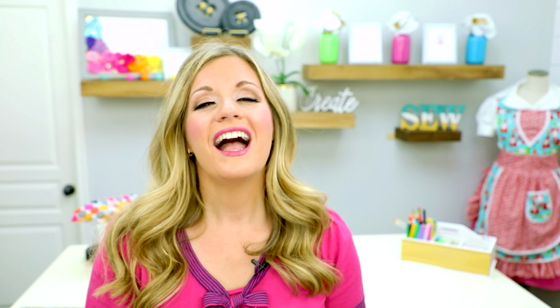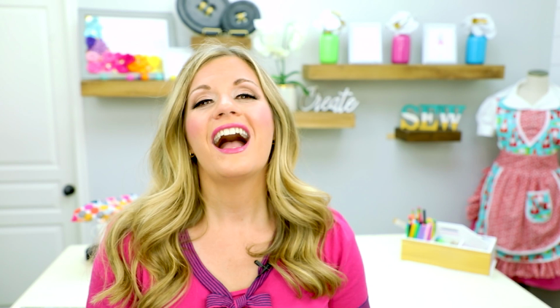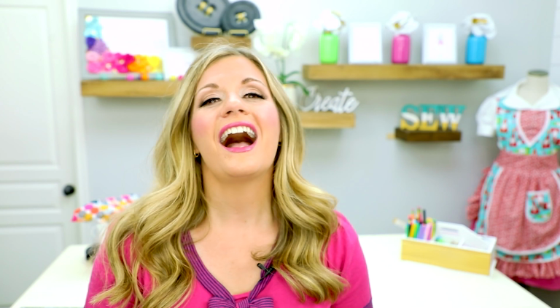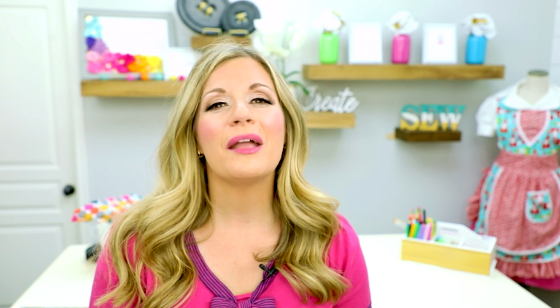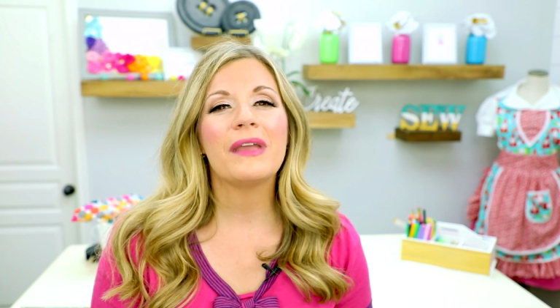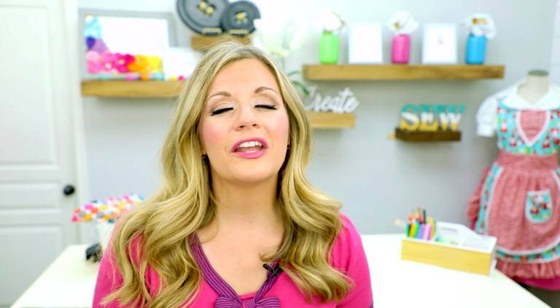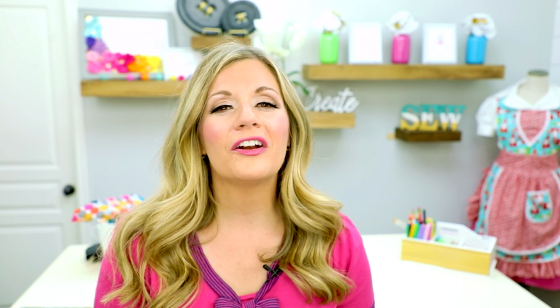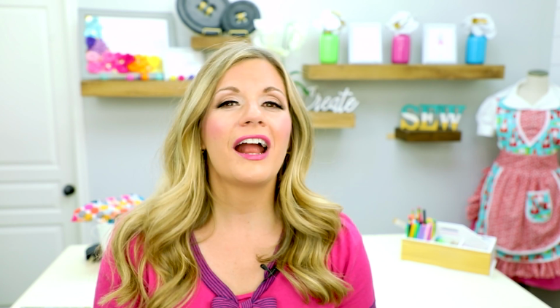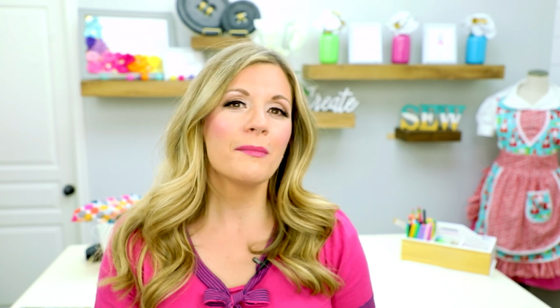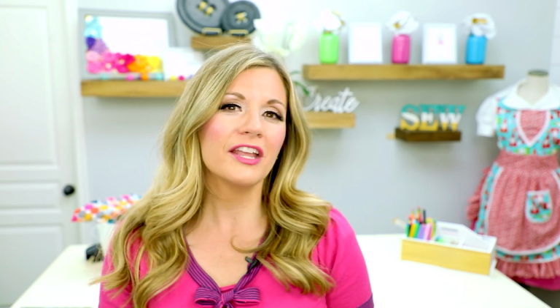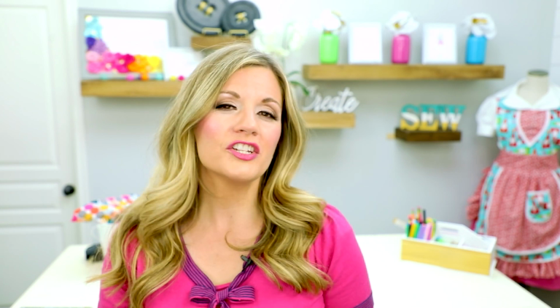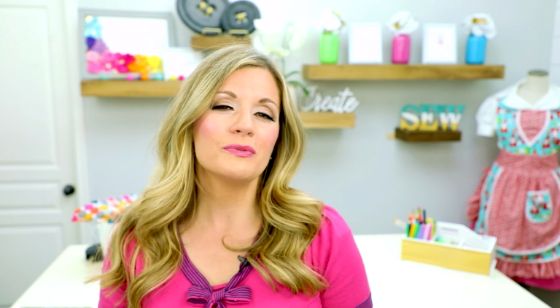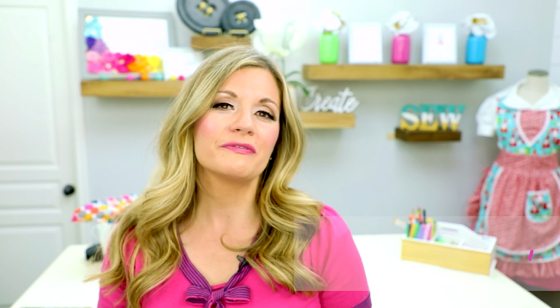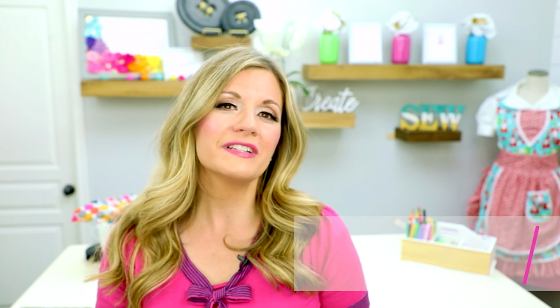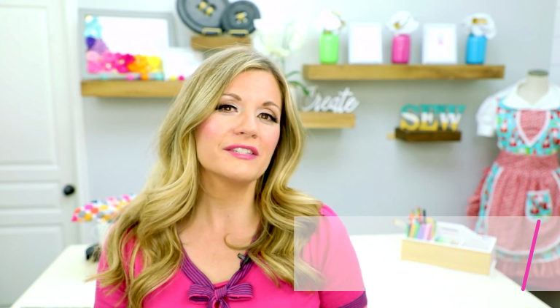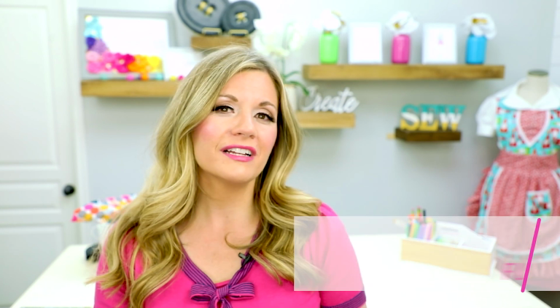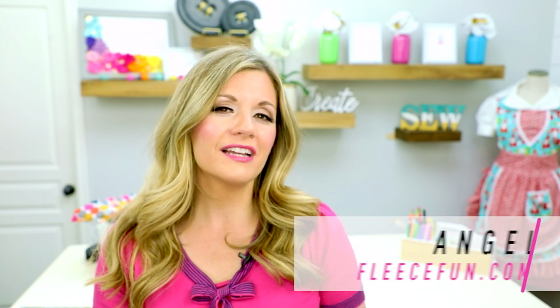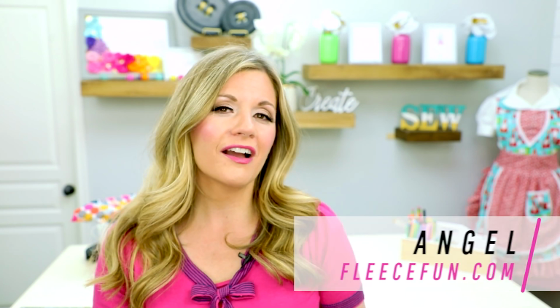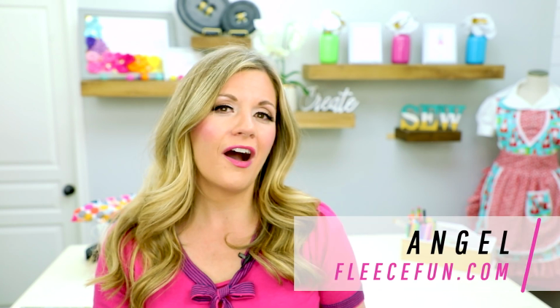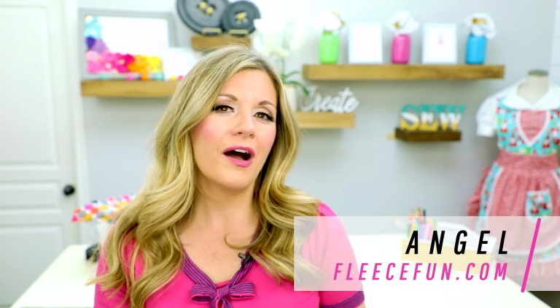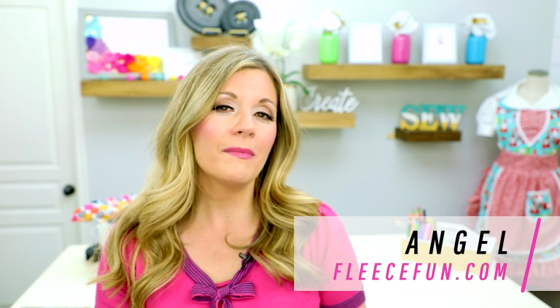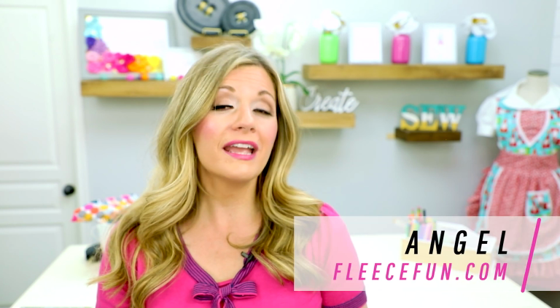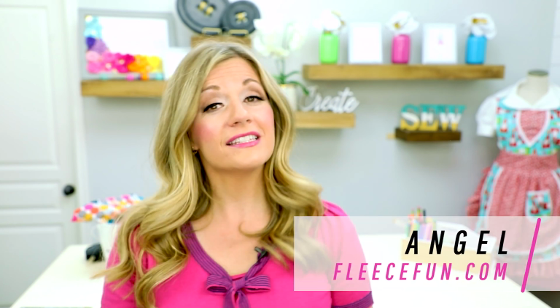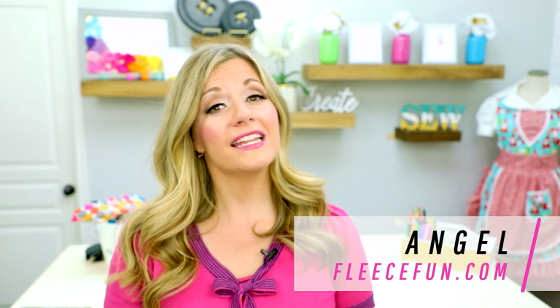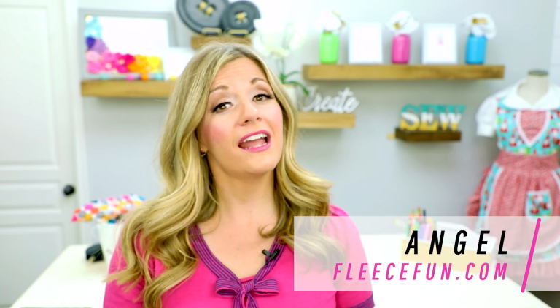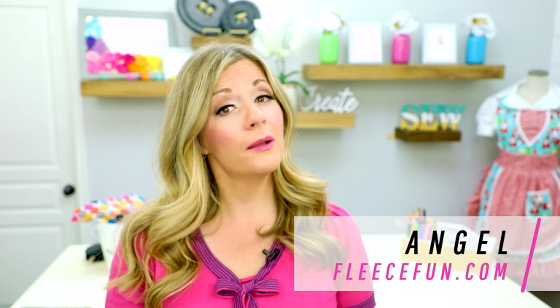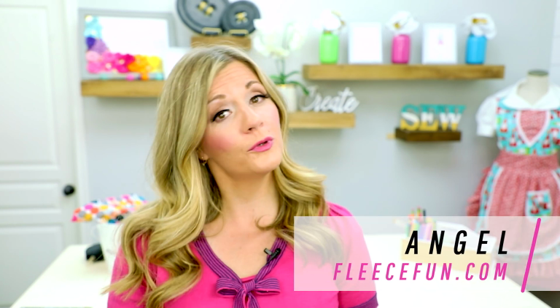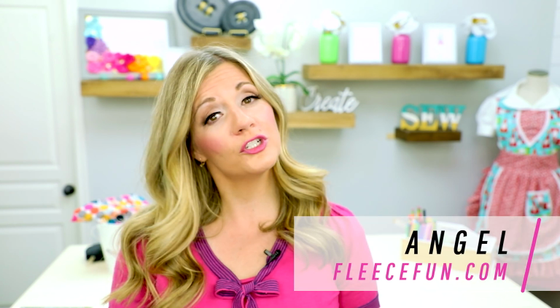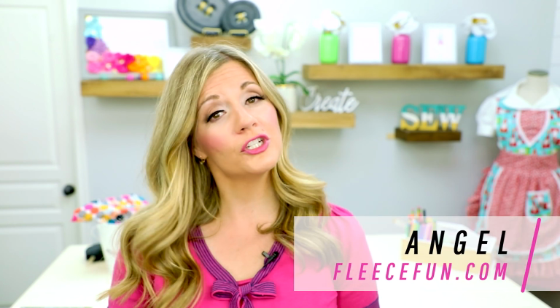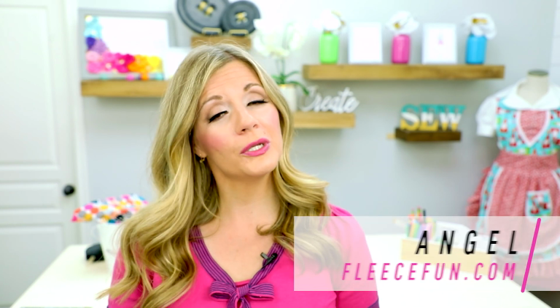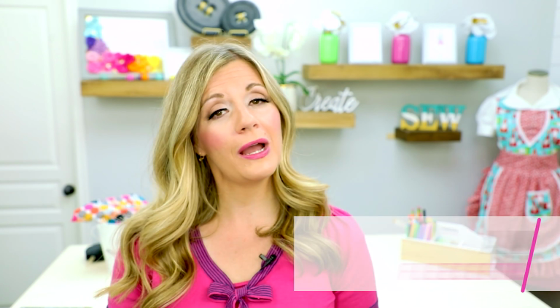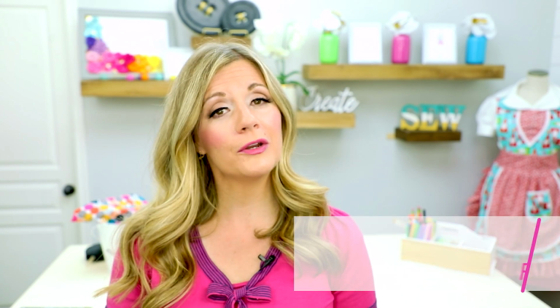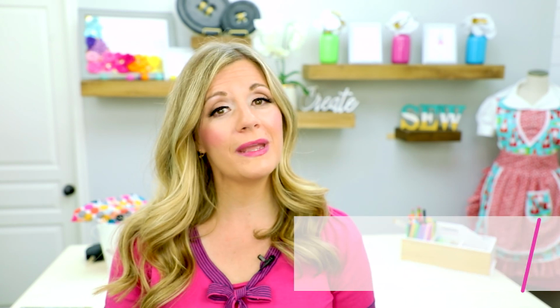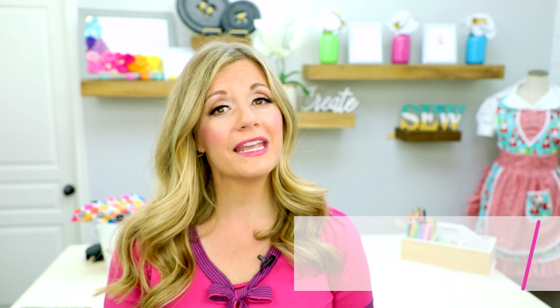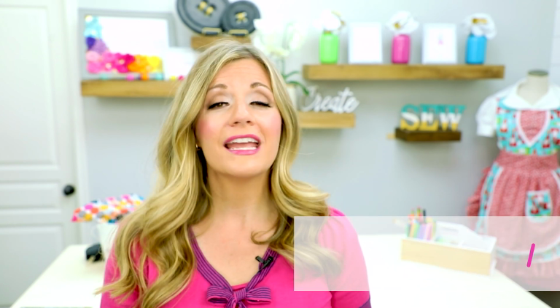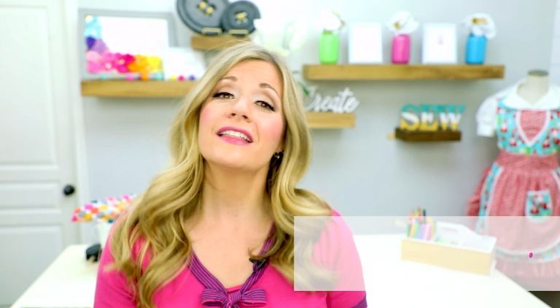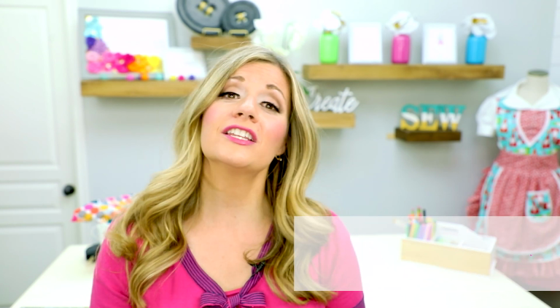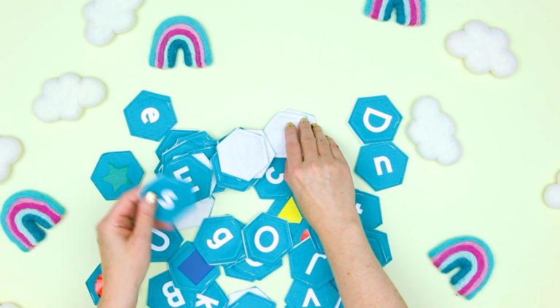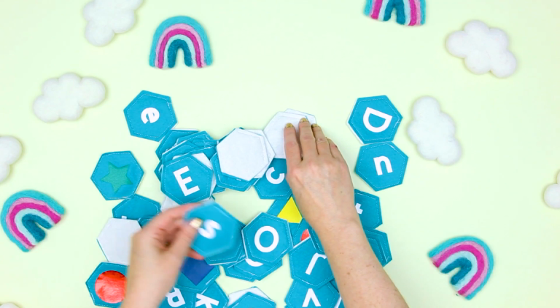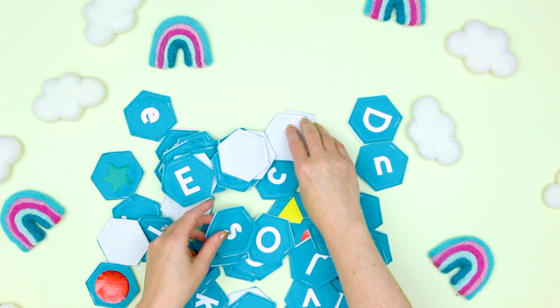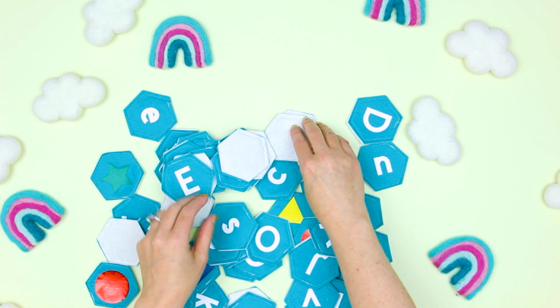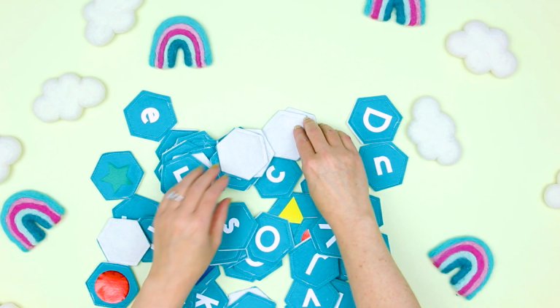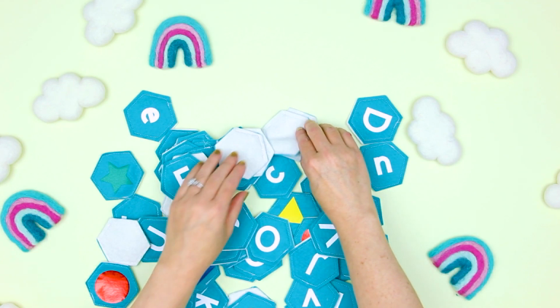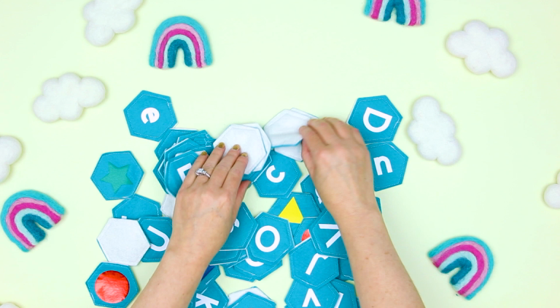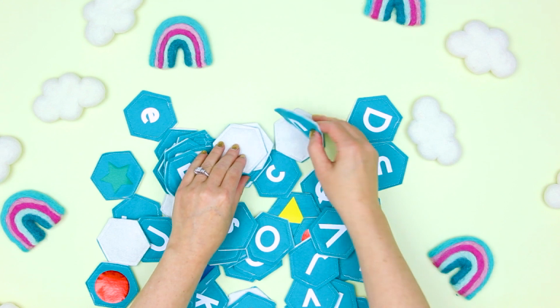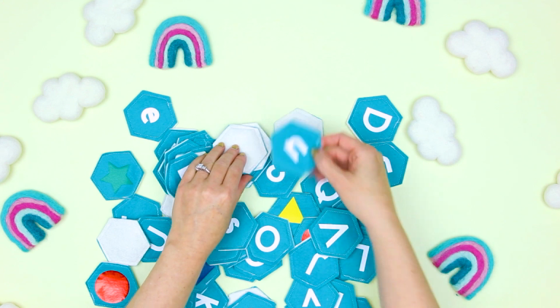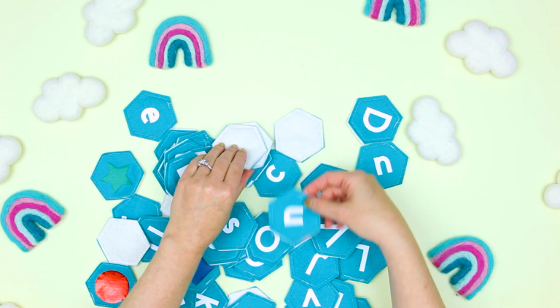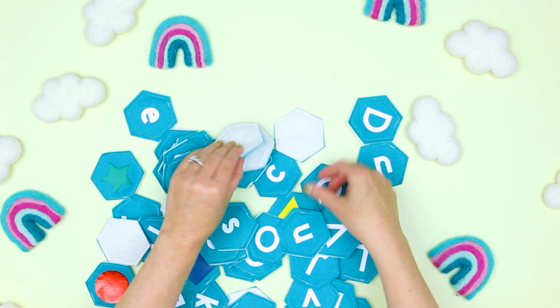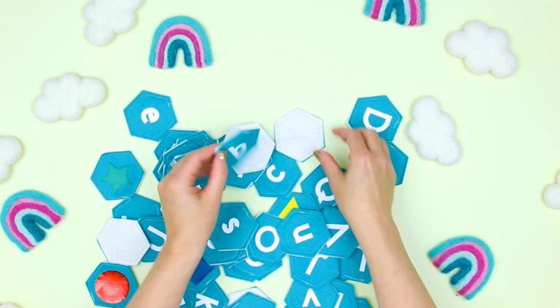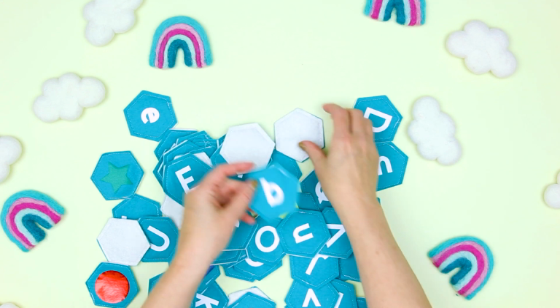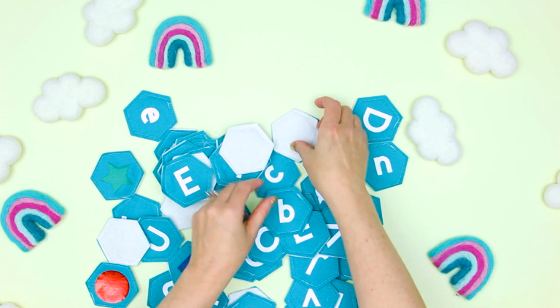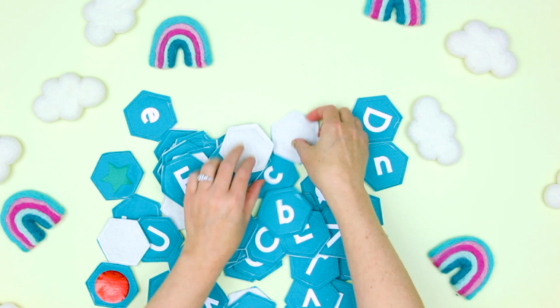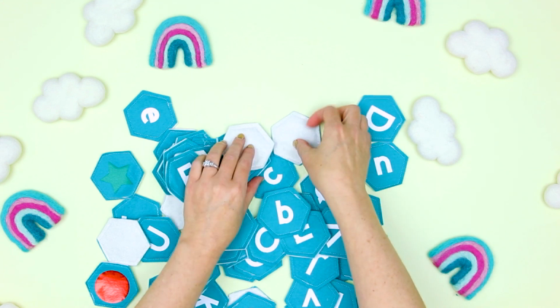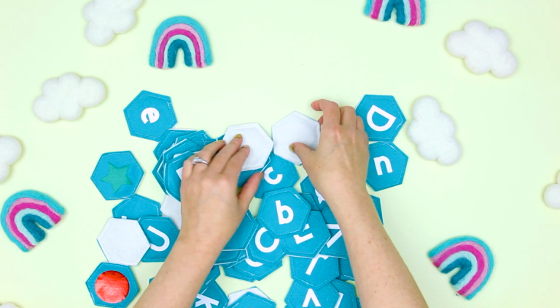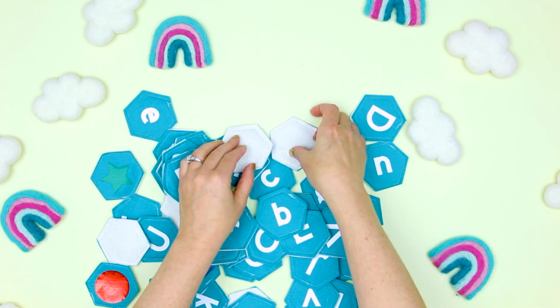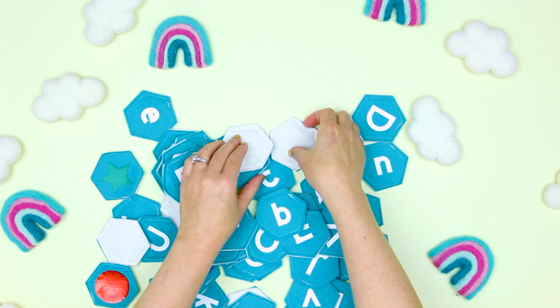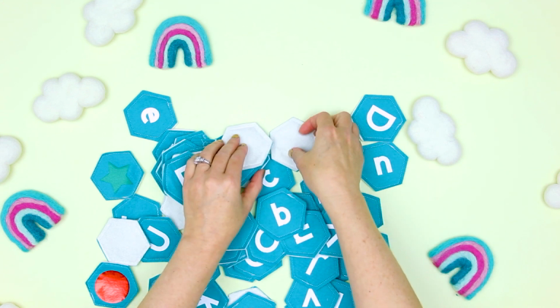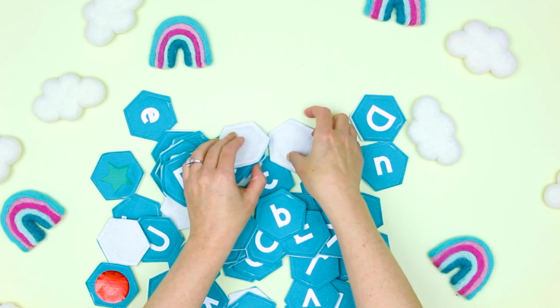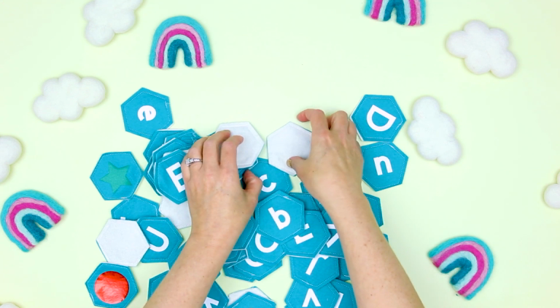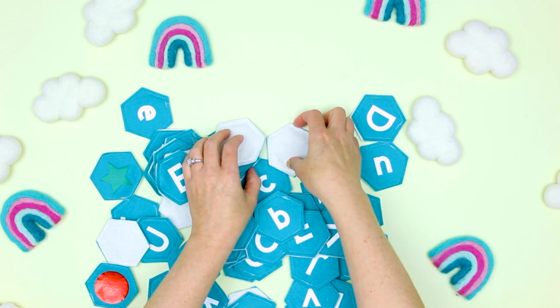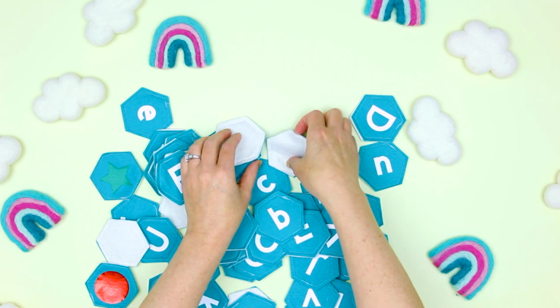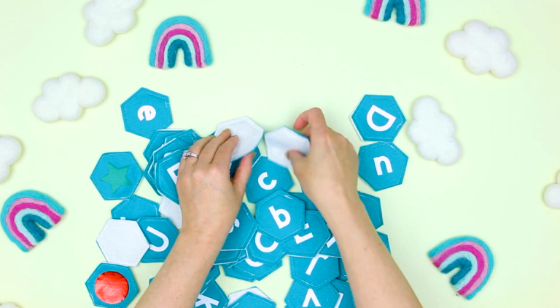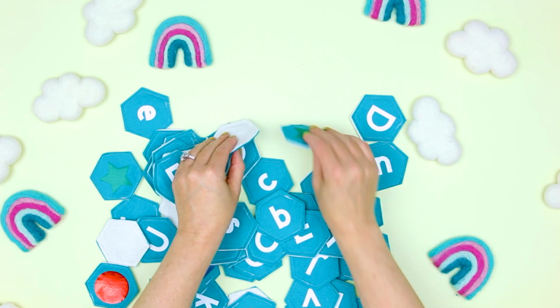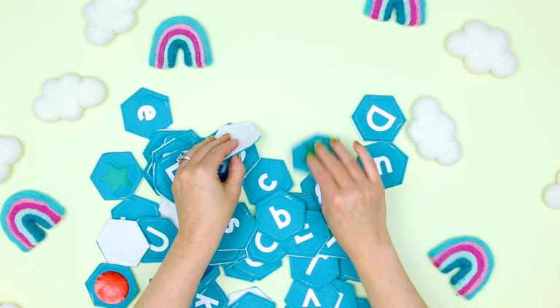Hi Maker, I'm Angel with PoliceFun.com and today I'm going to show you how to make this really cute and very durable matching game.